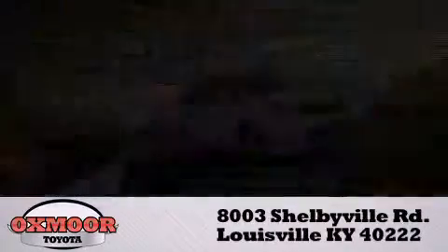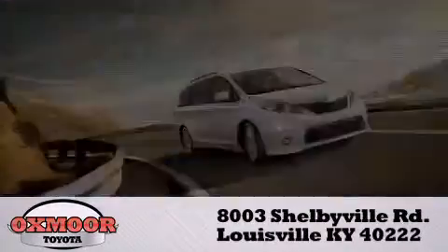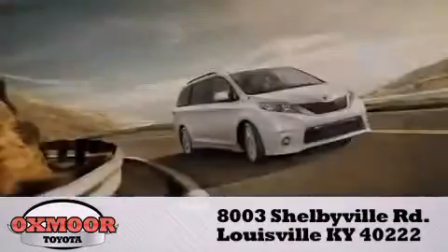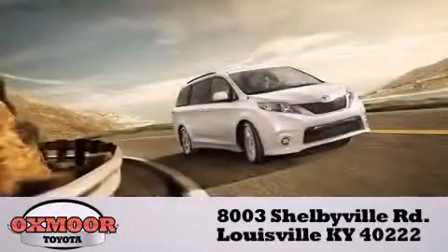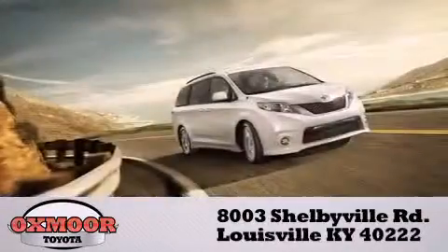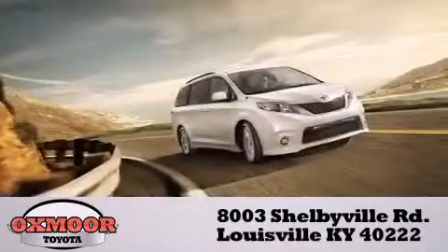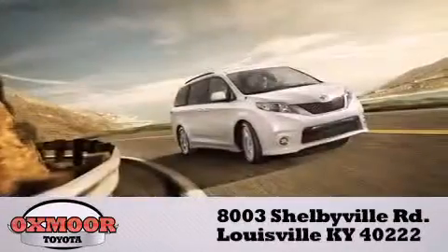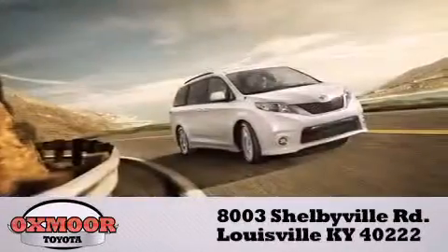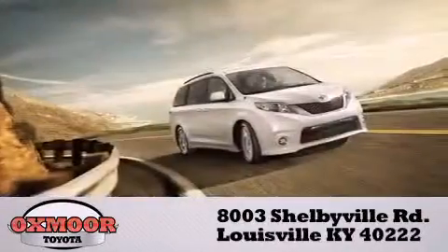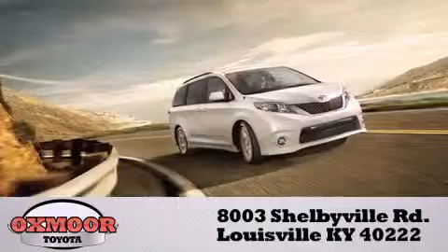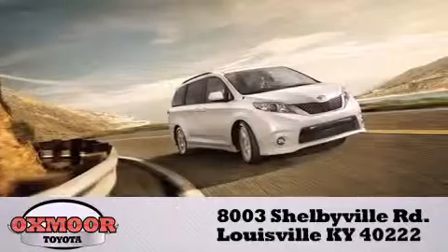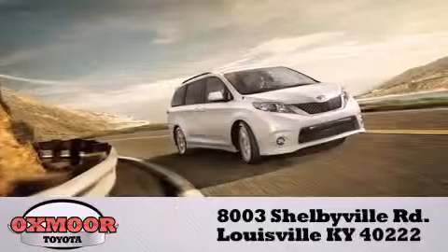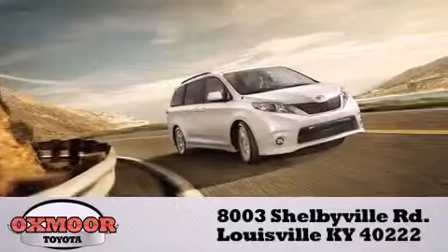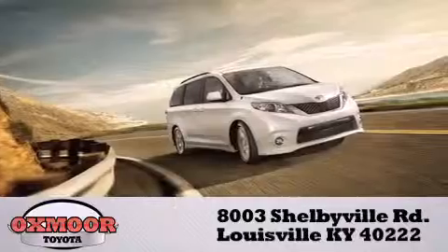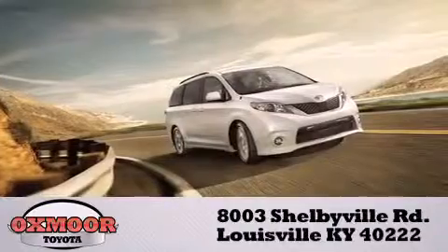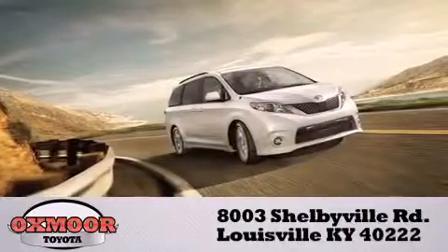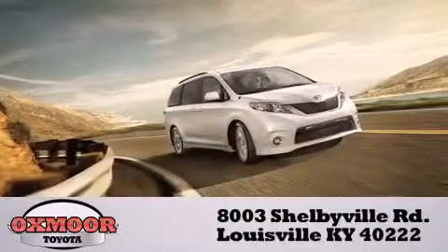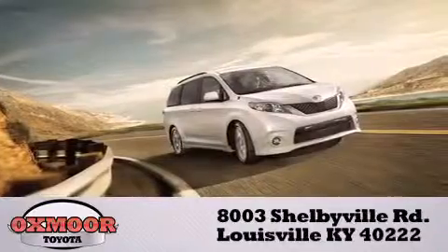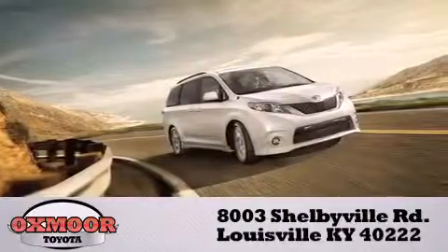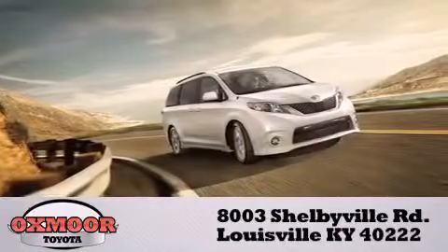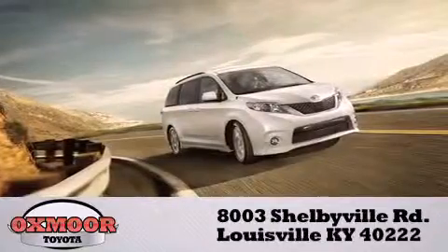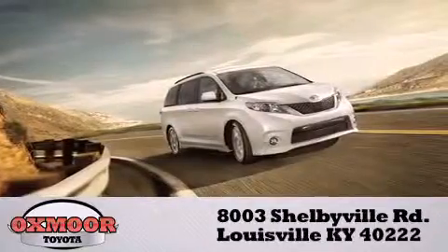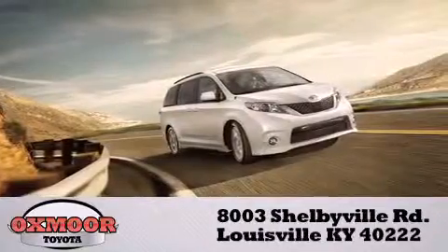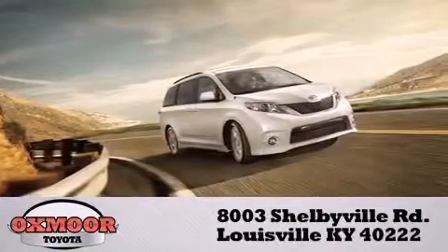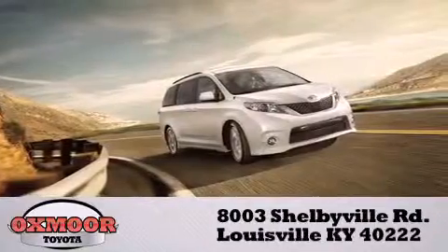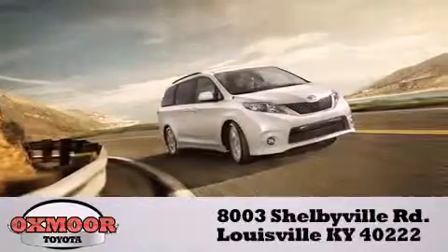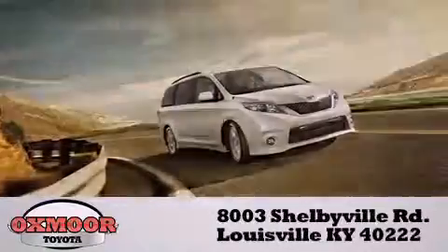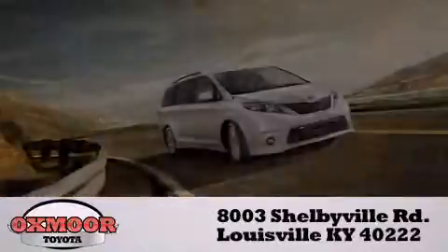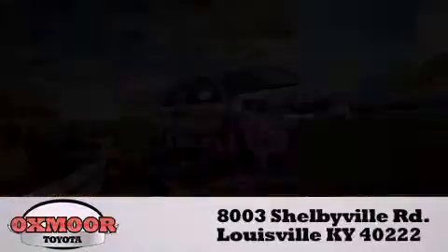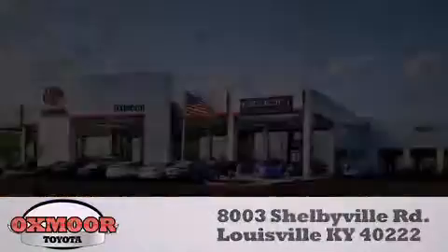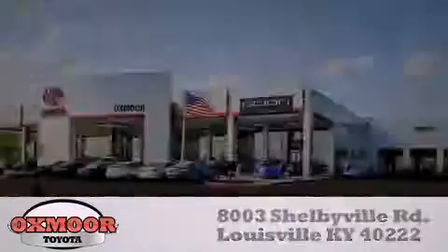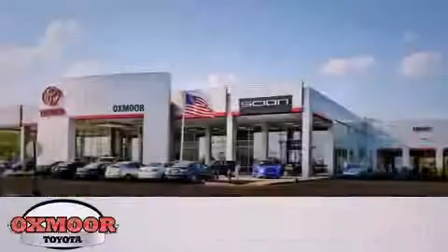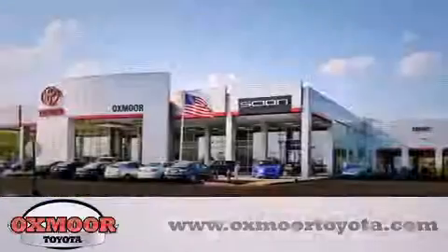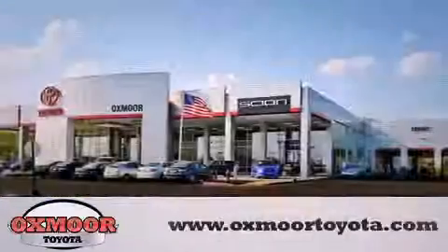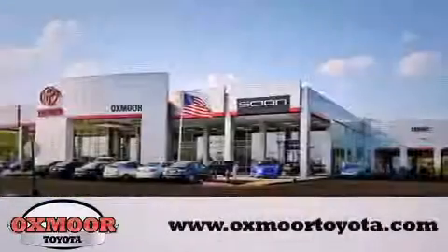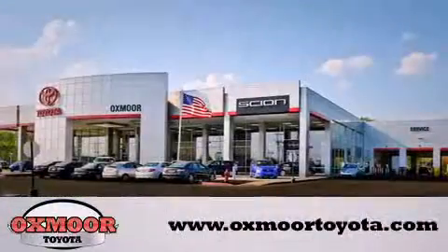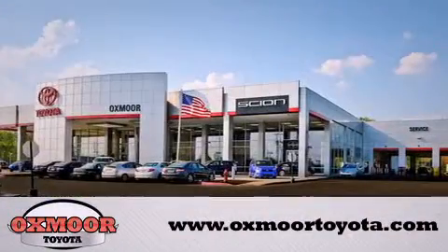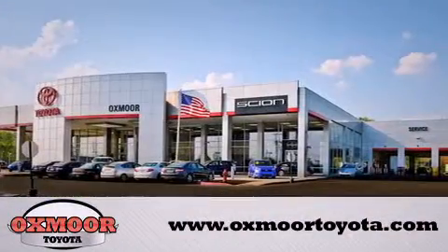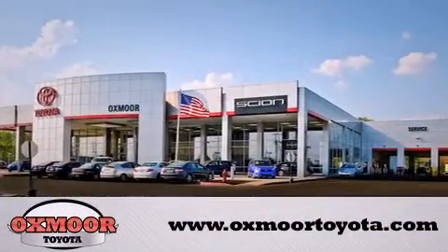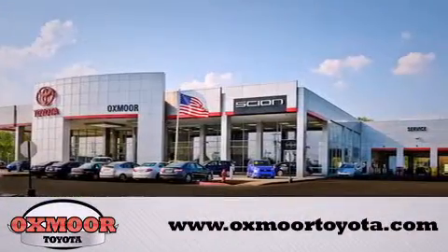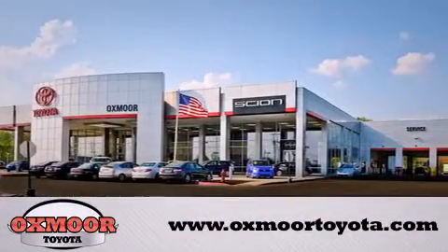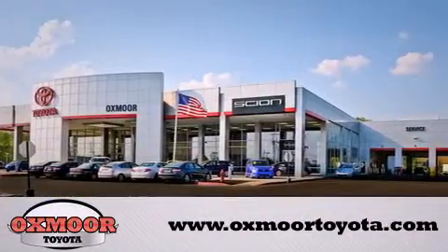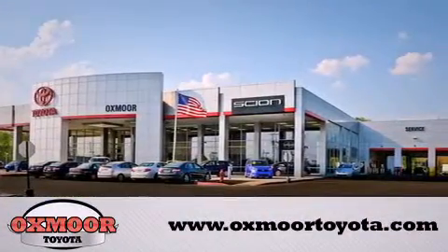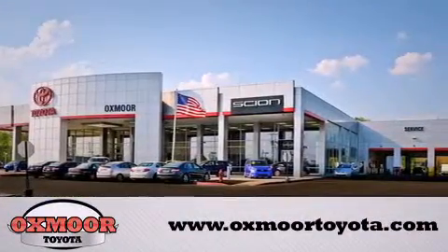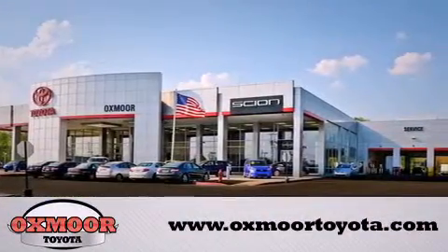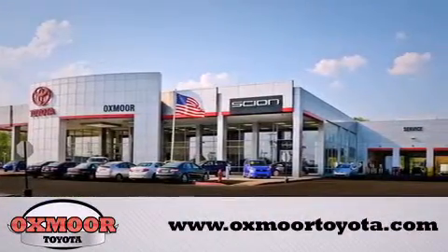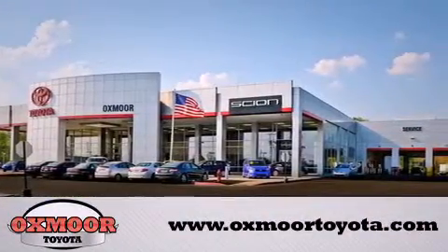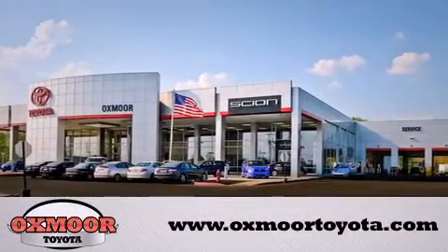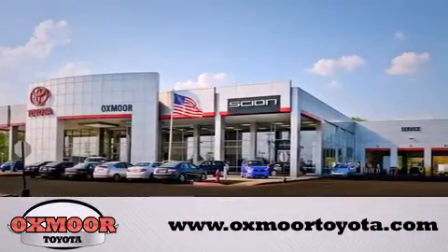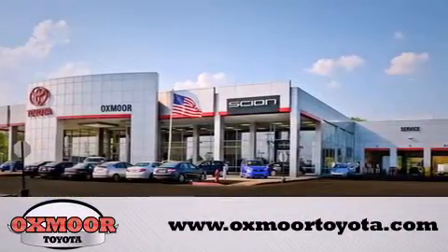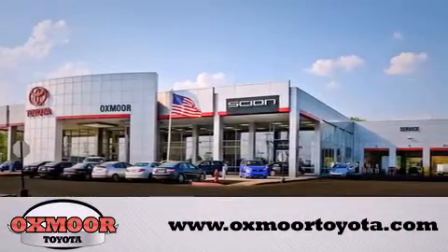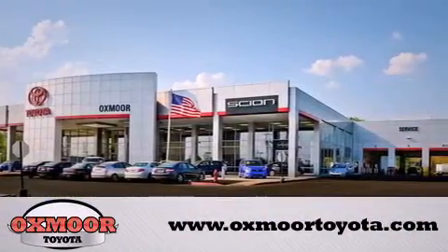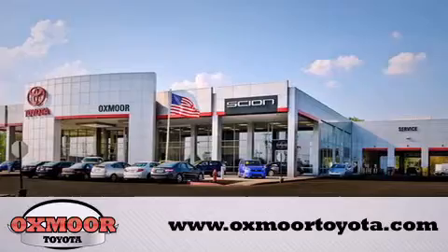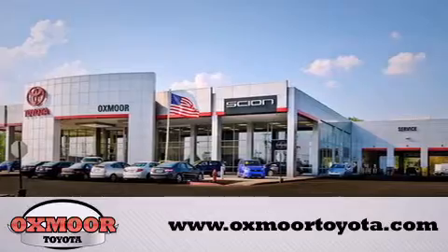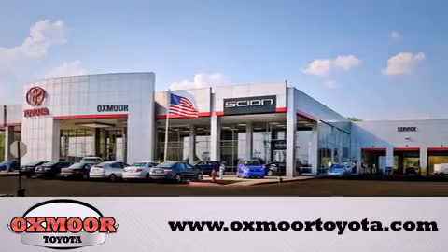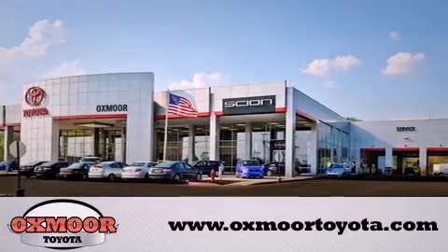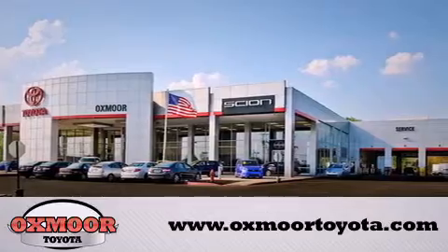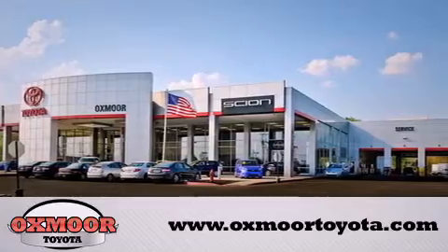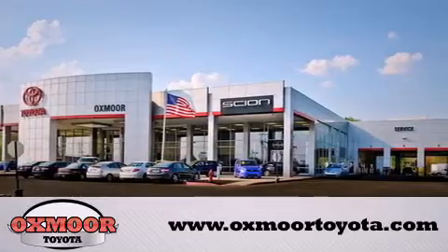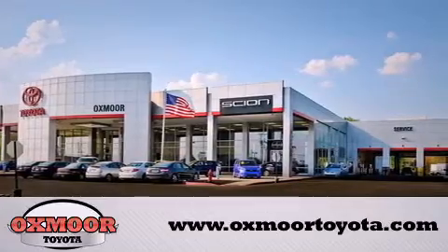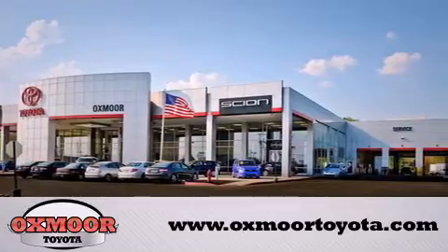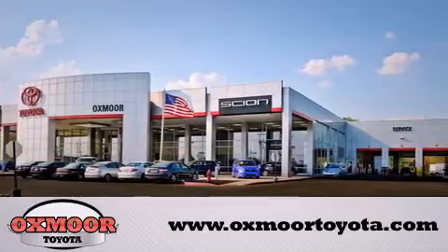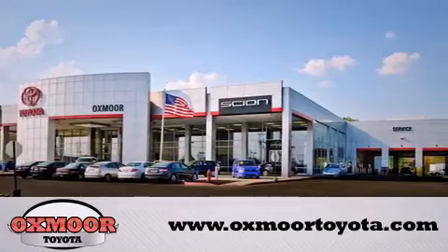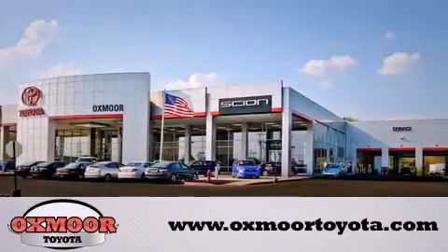Visit our website and view our entire inventory online at www.oxmoortoyota.com.